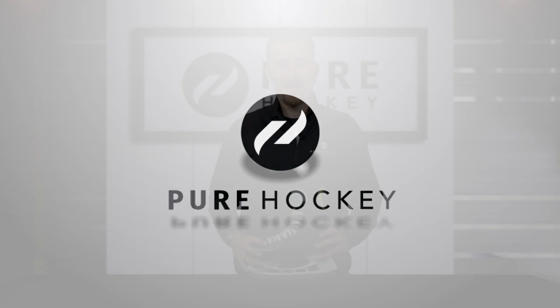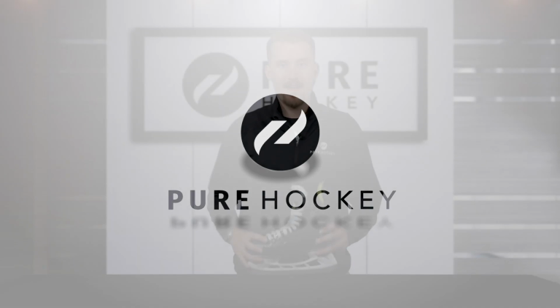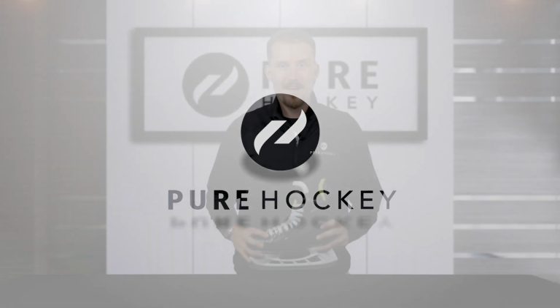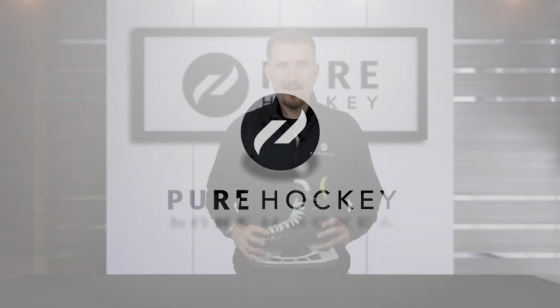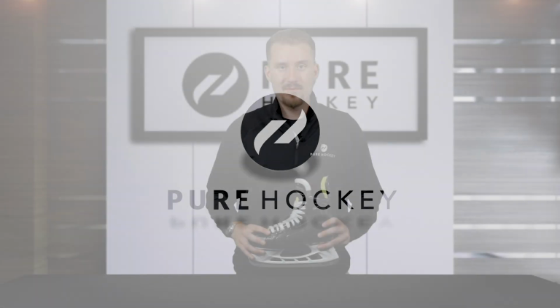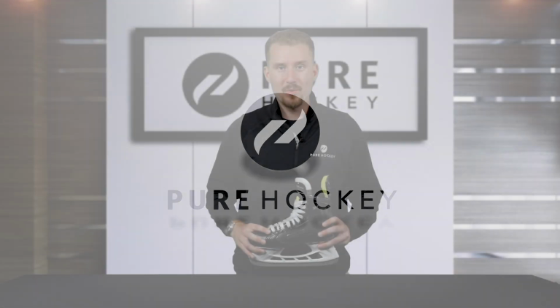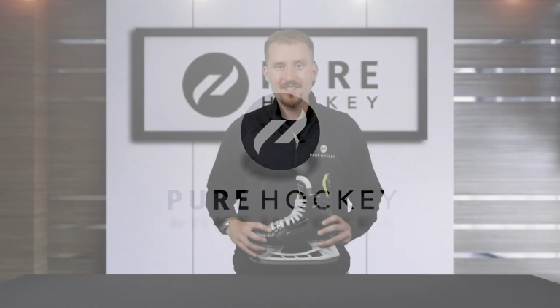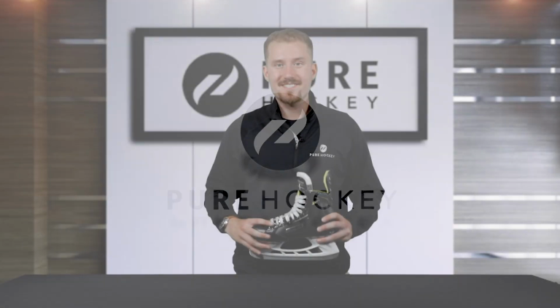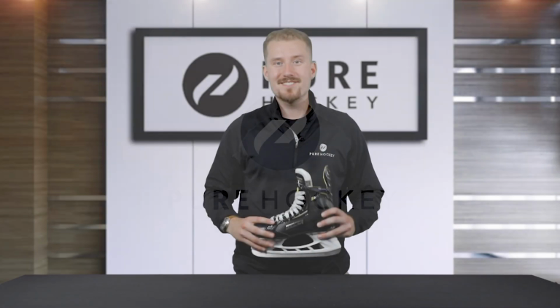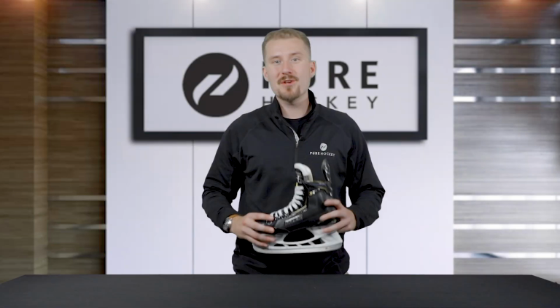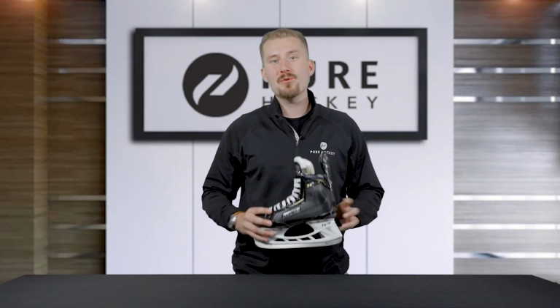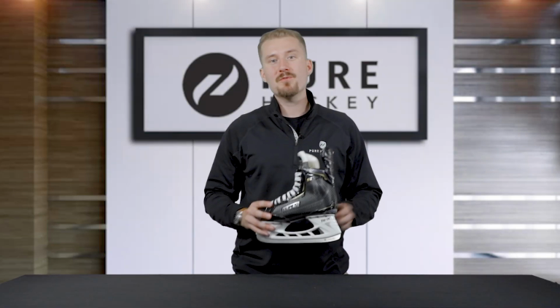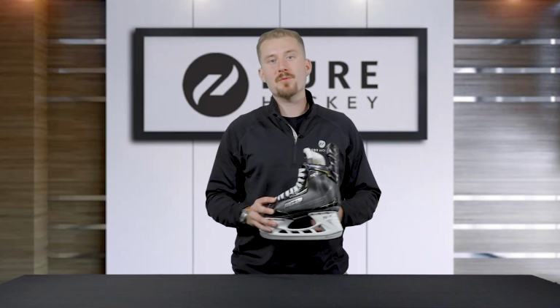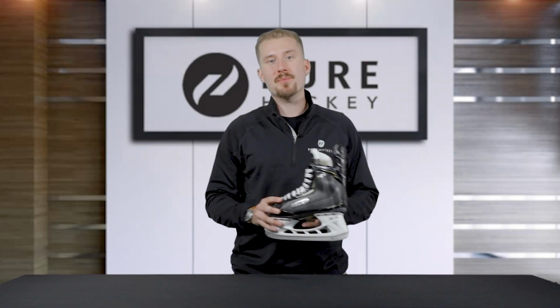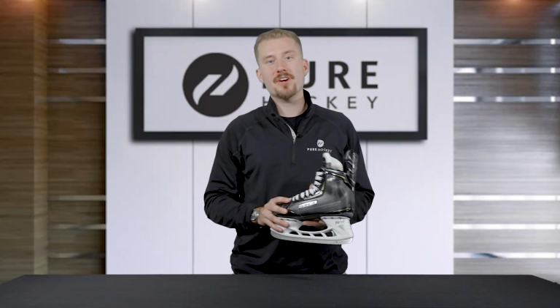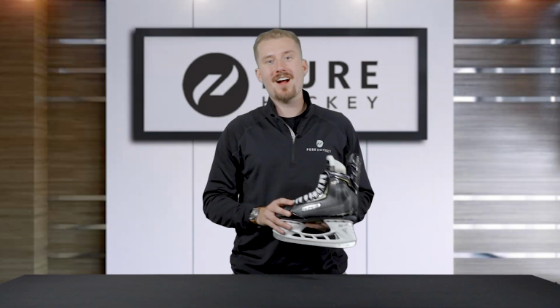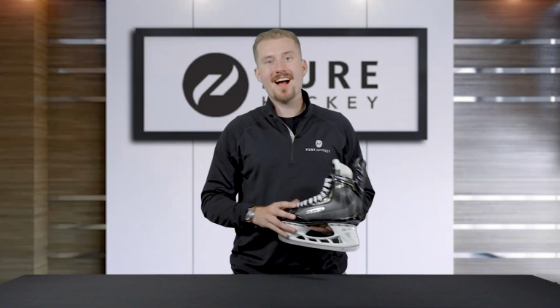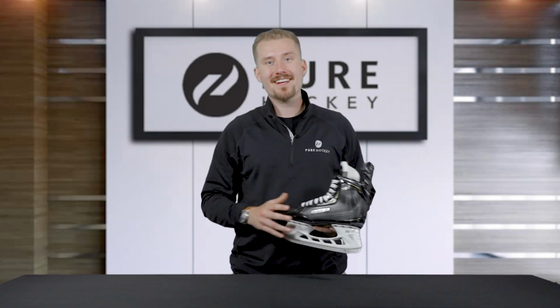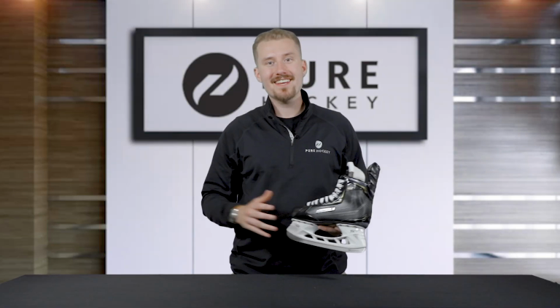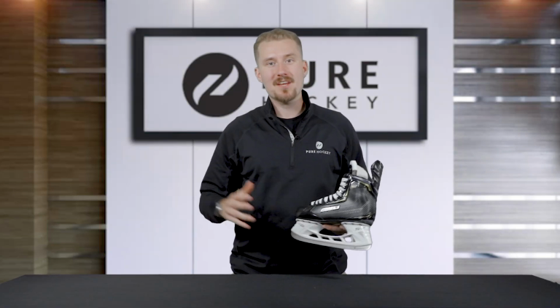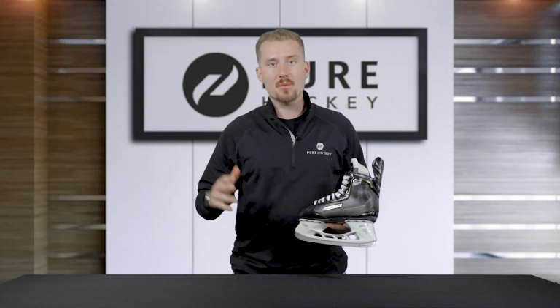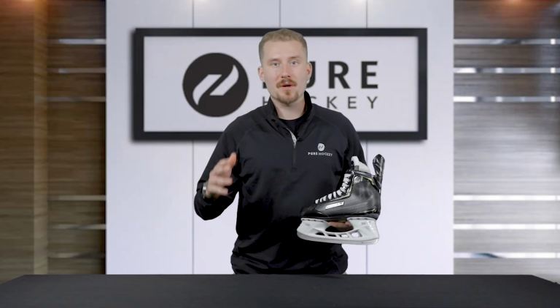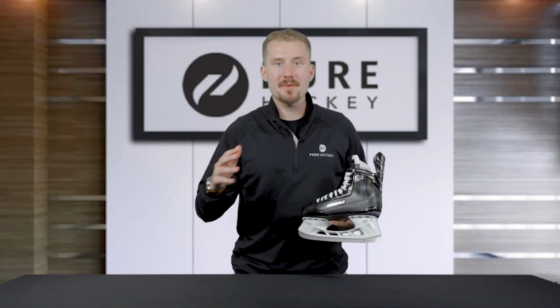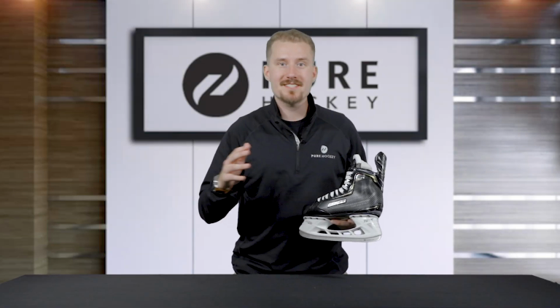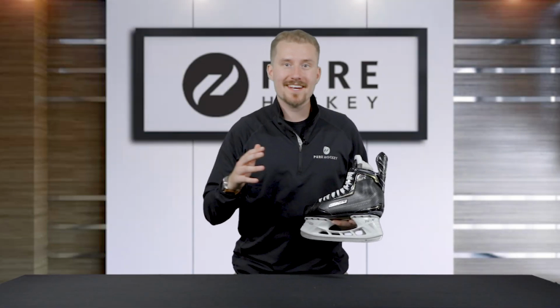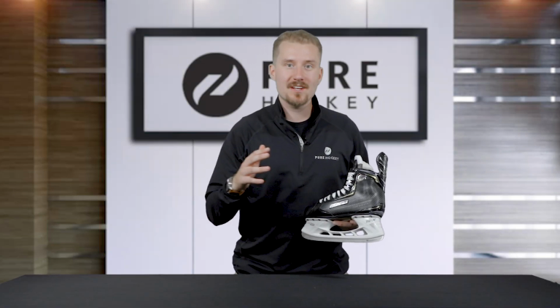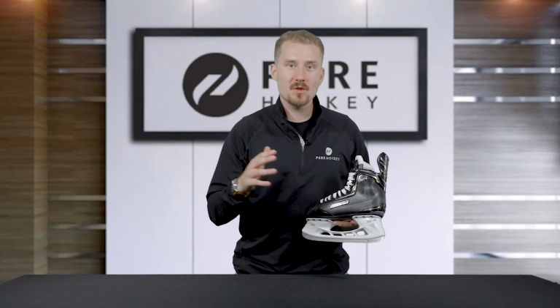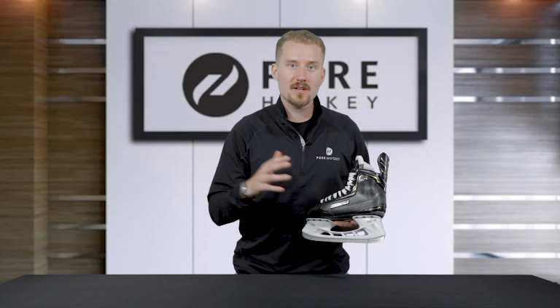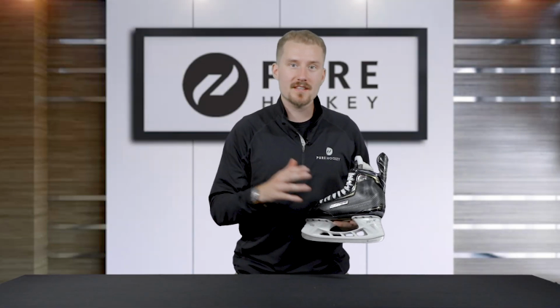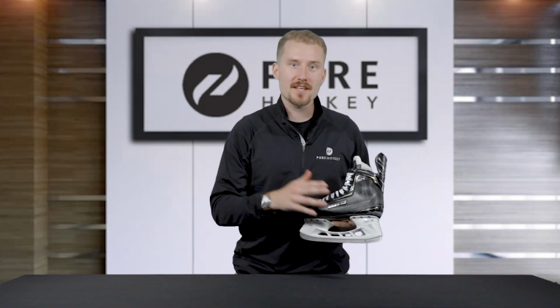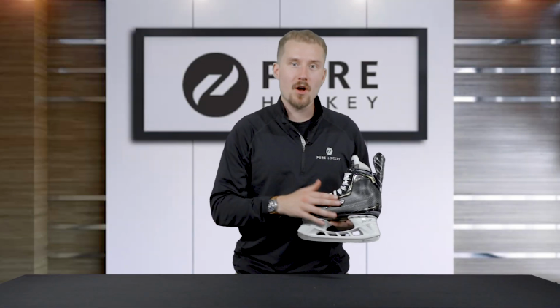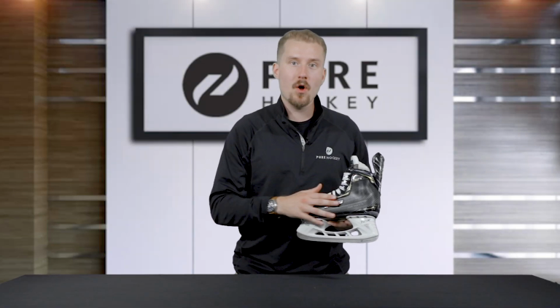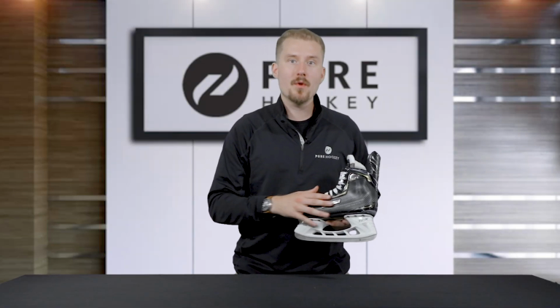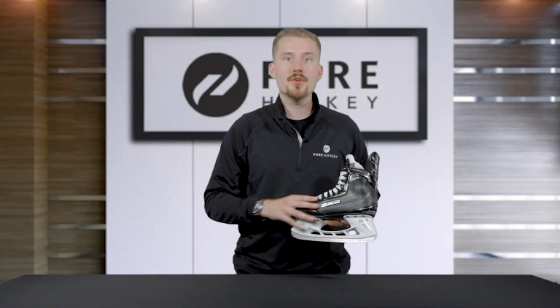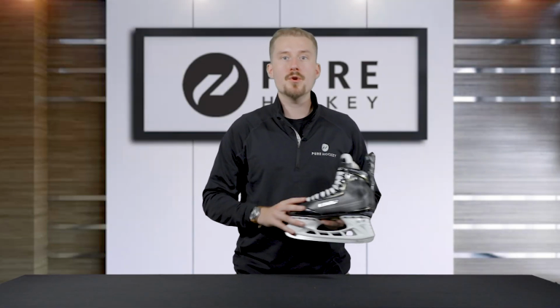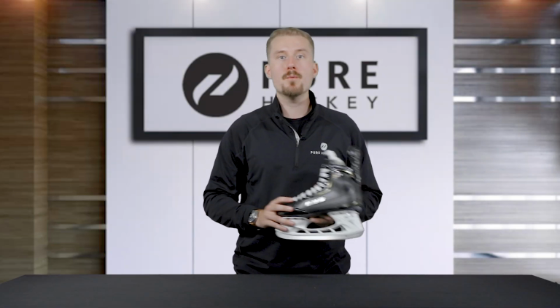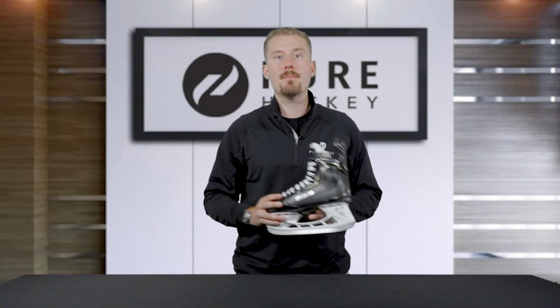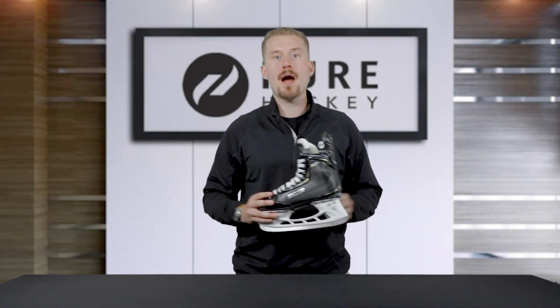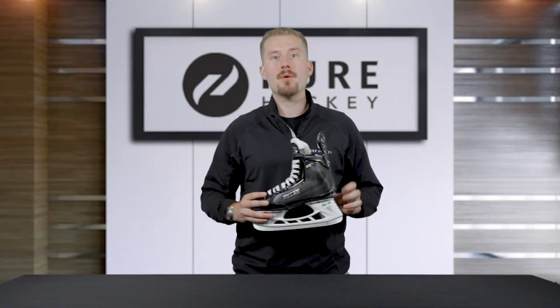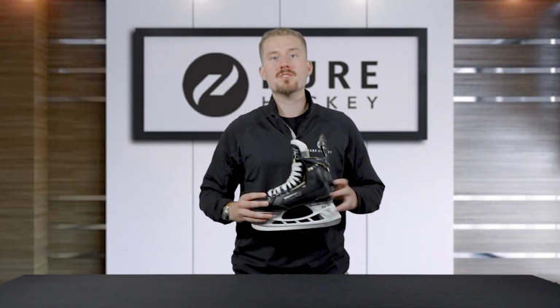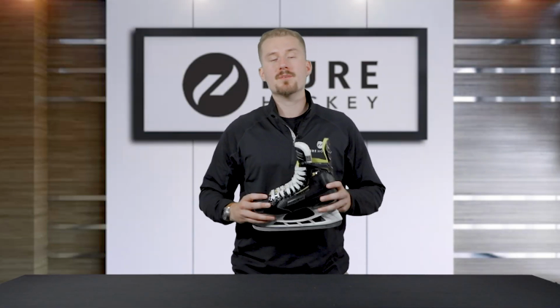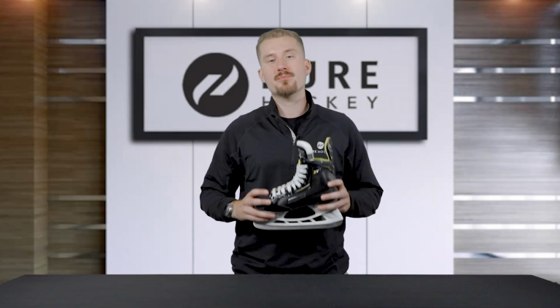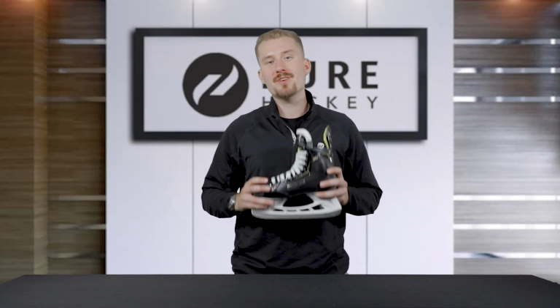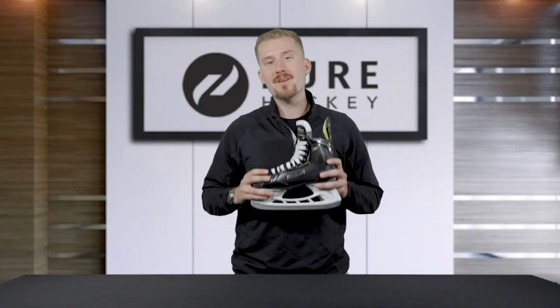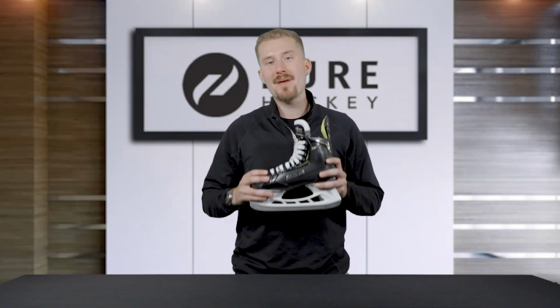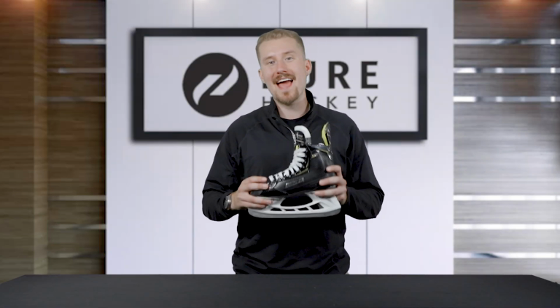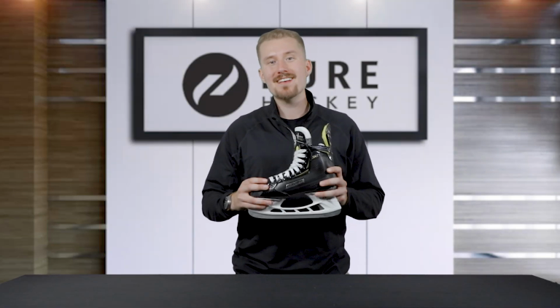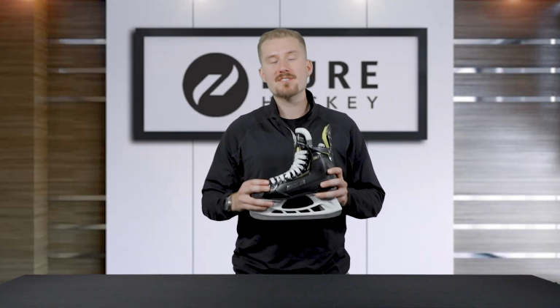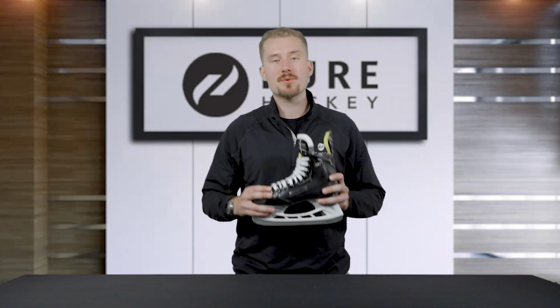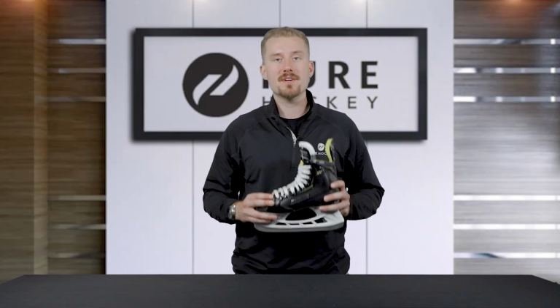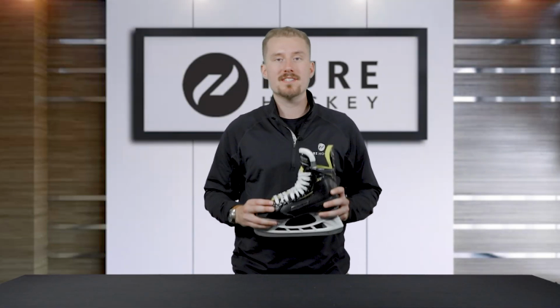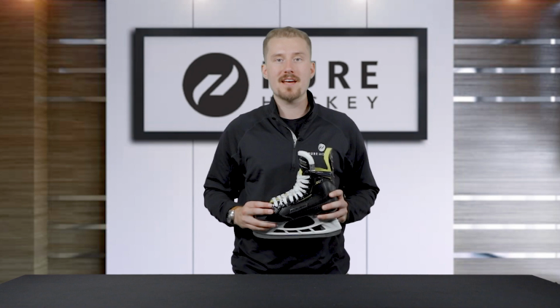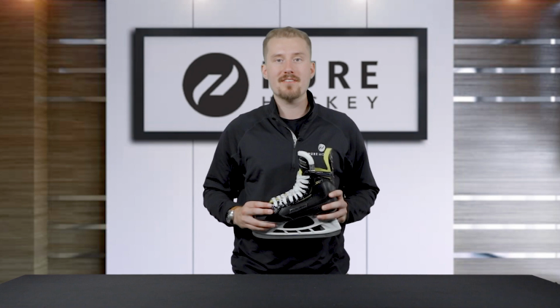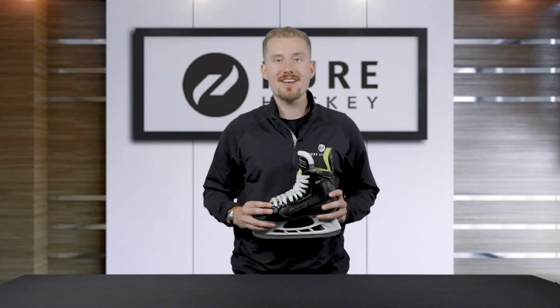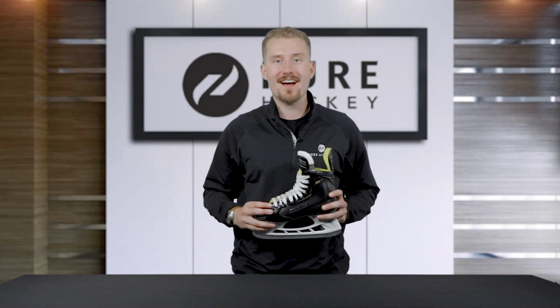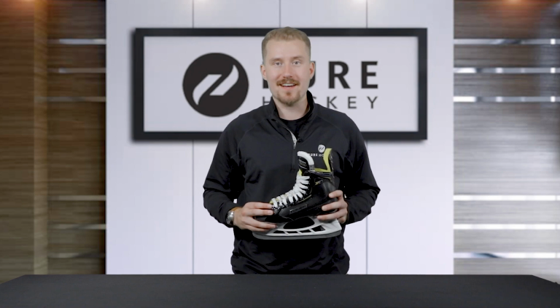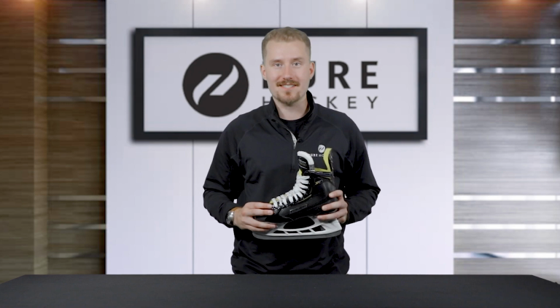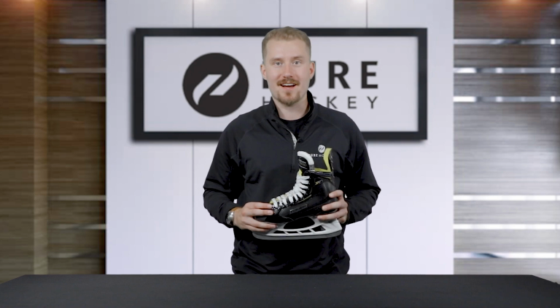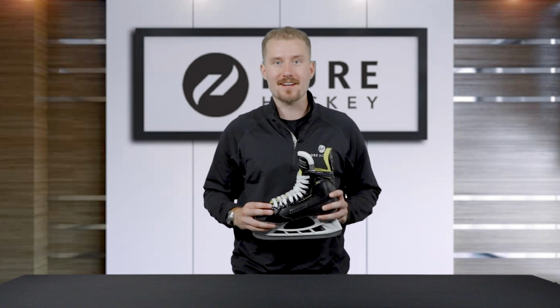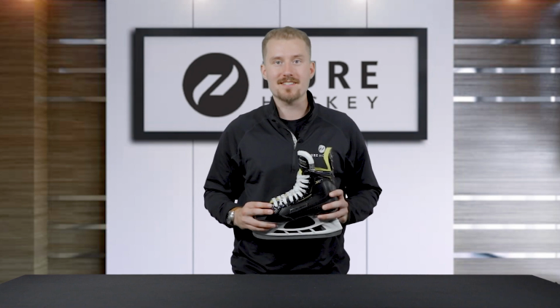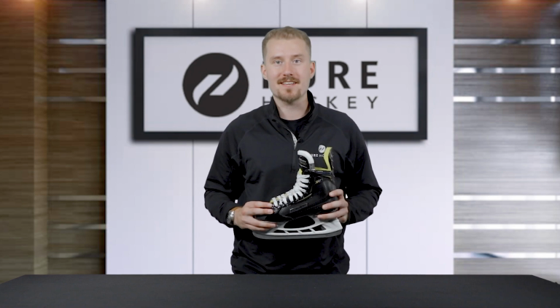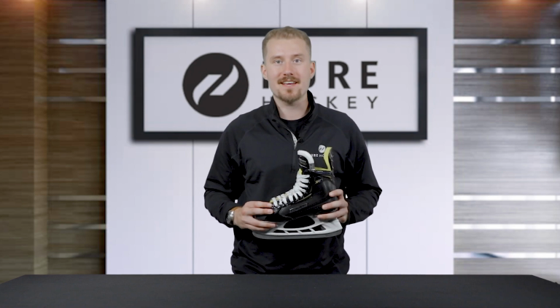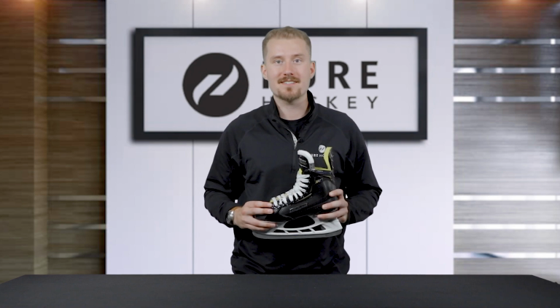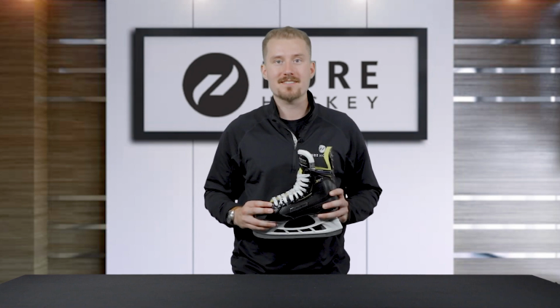Hey everyone, it's Dylan from Pure Hockey and we're going to be taking a look at the all-new Bauer Supreme S27 Ice Hockey Skates.